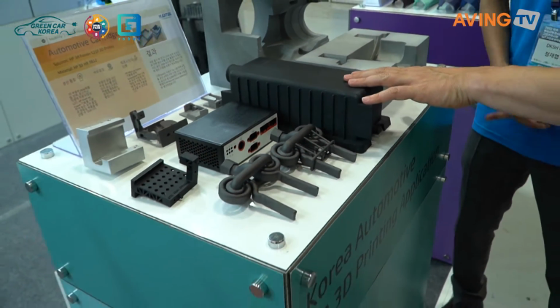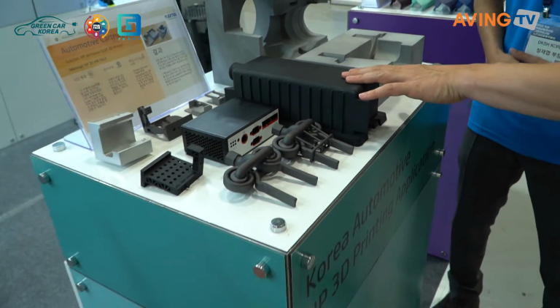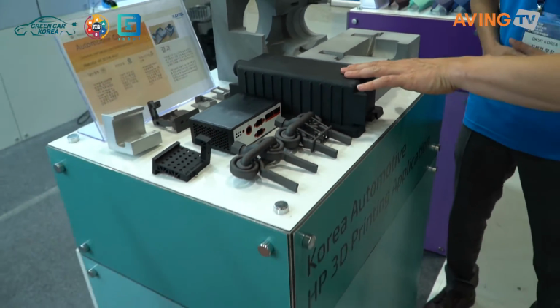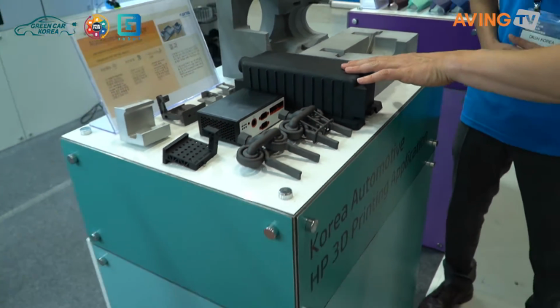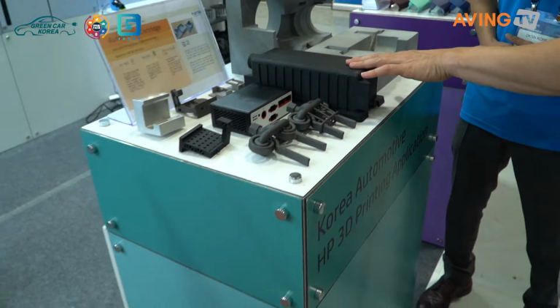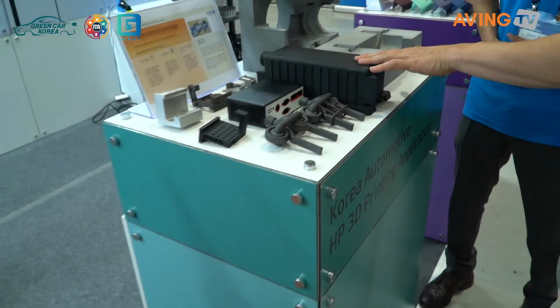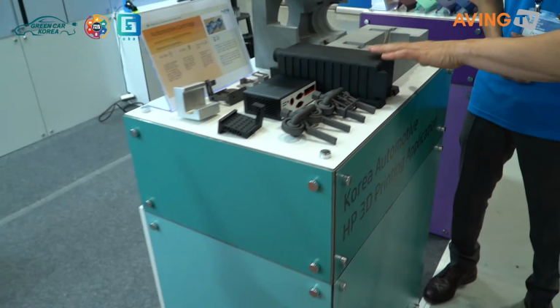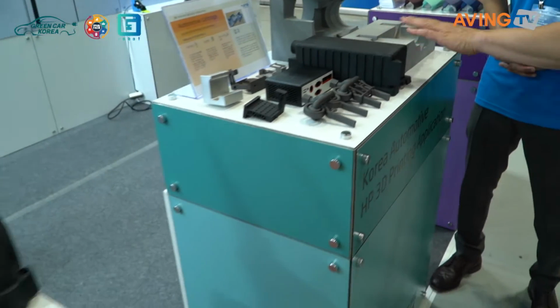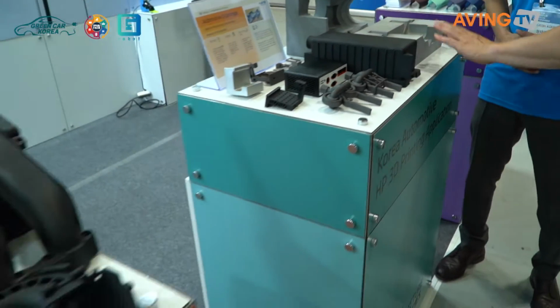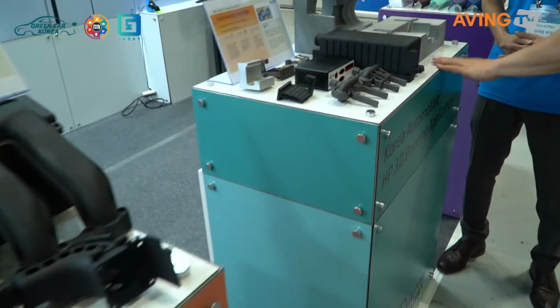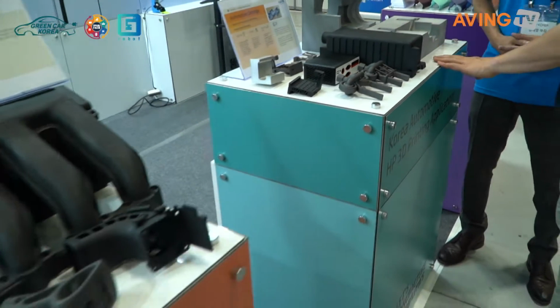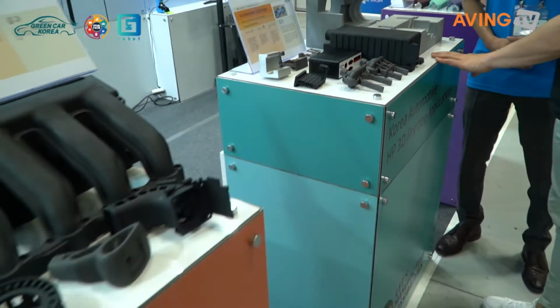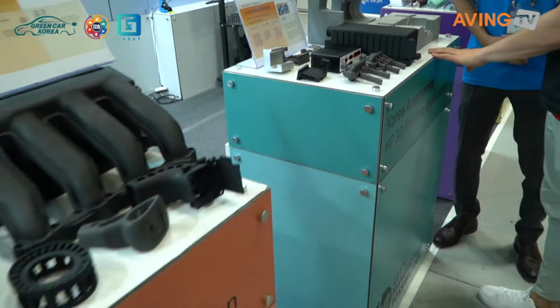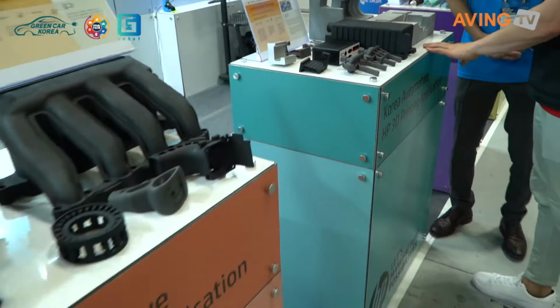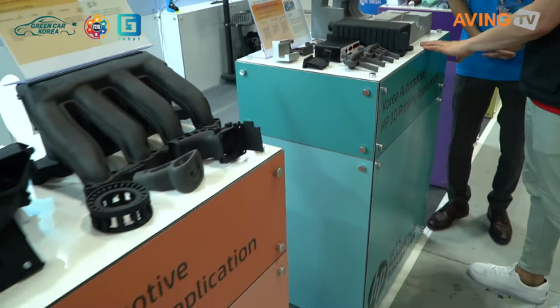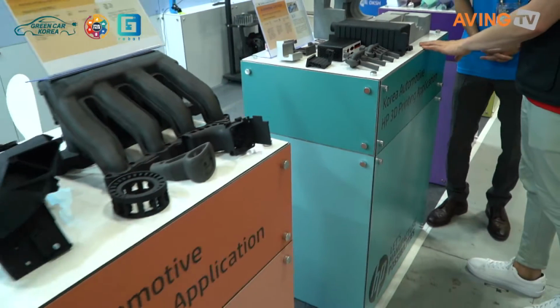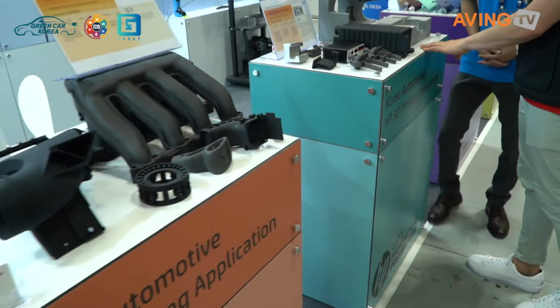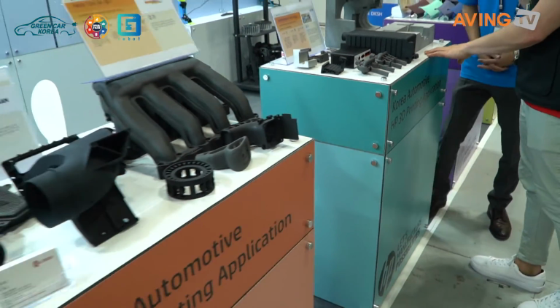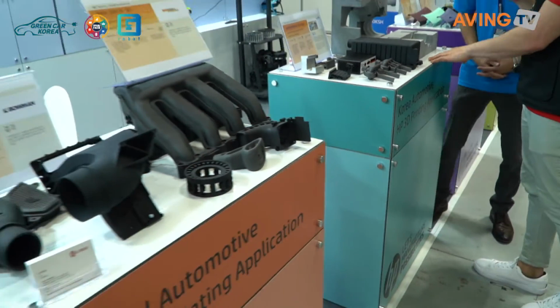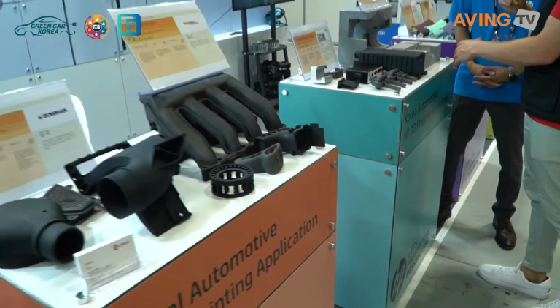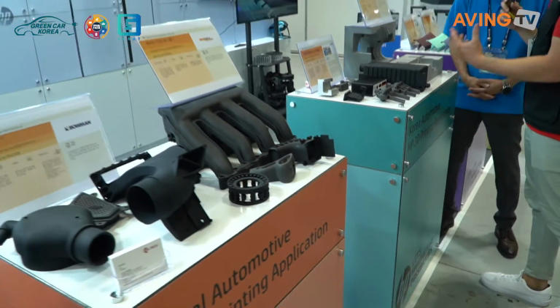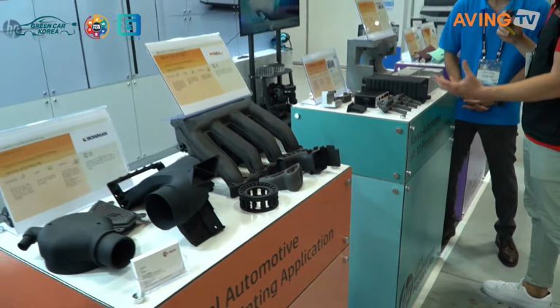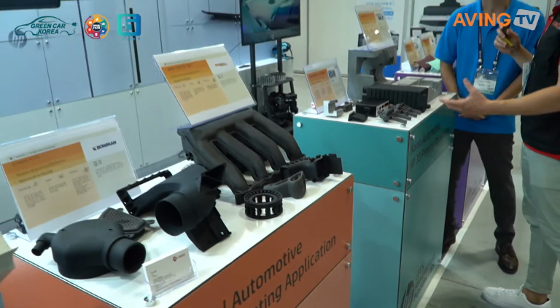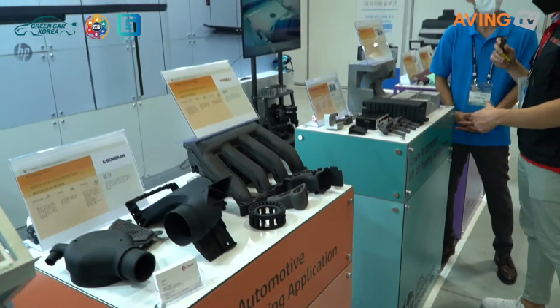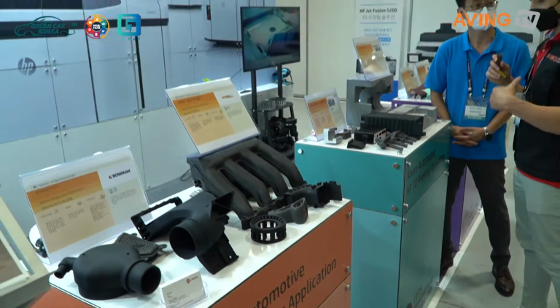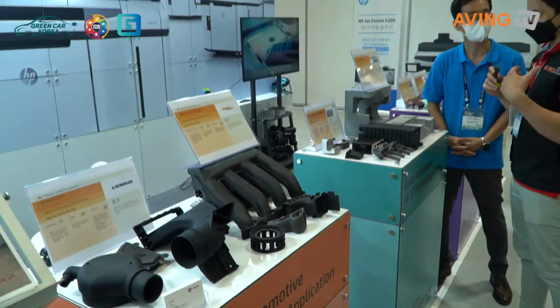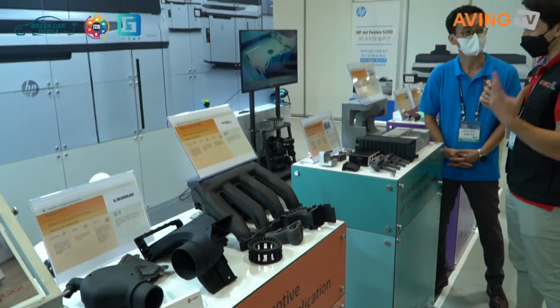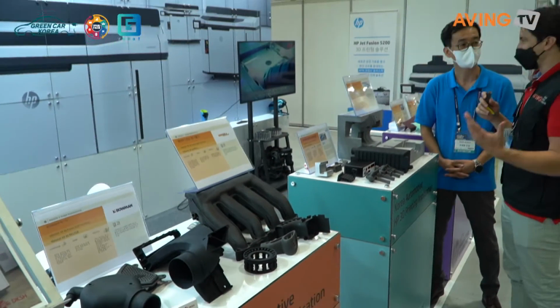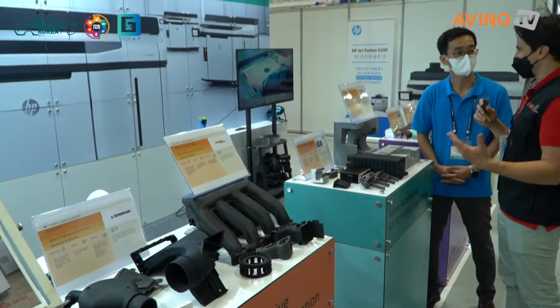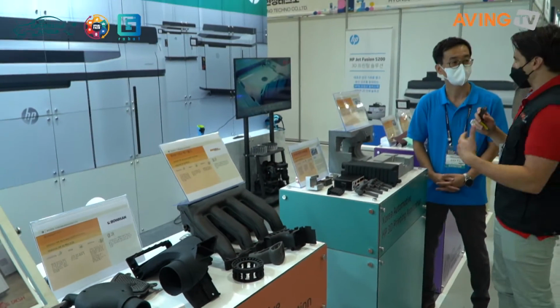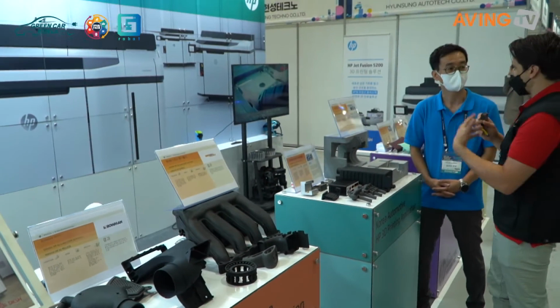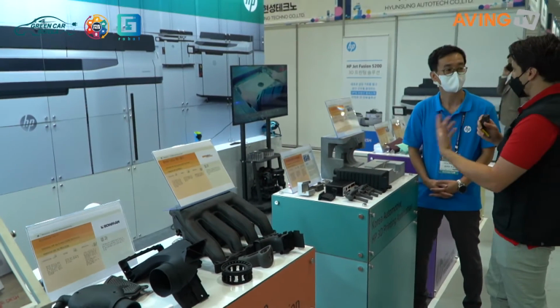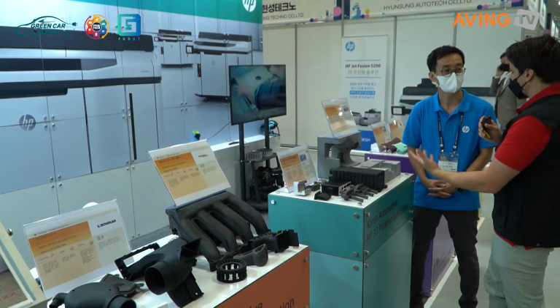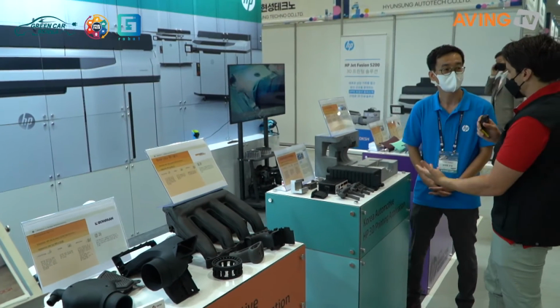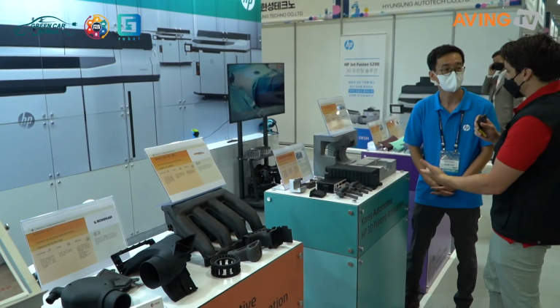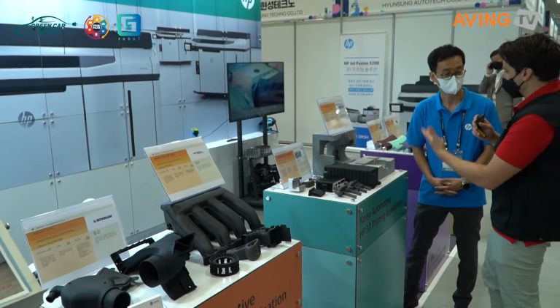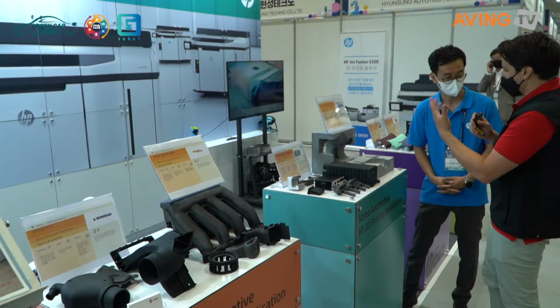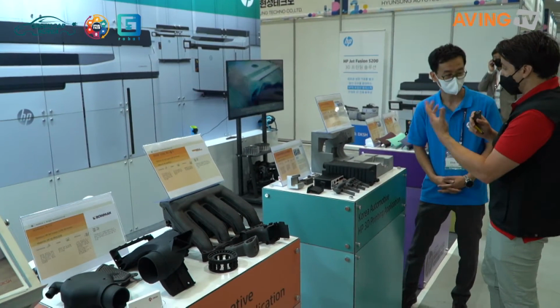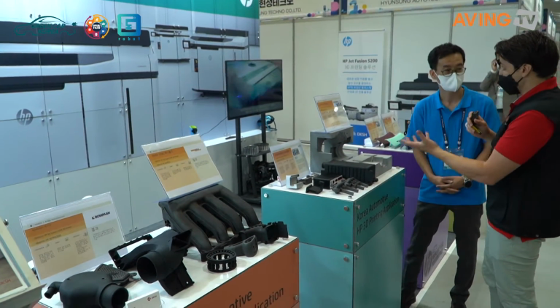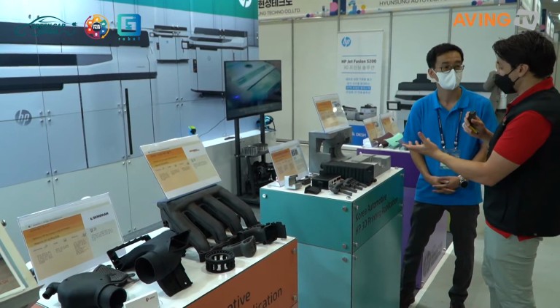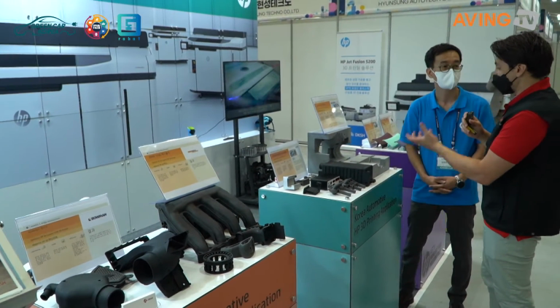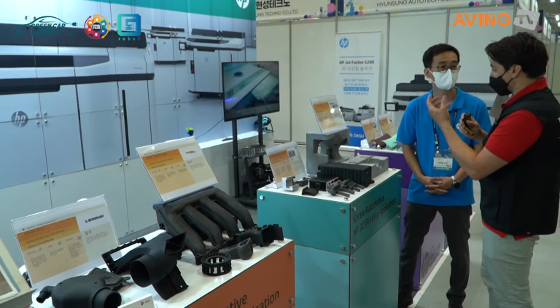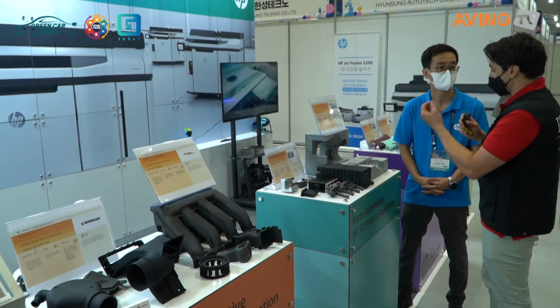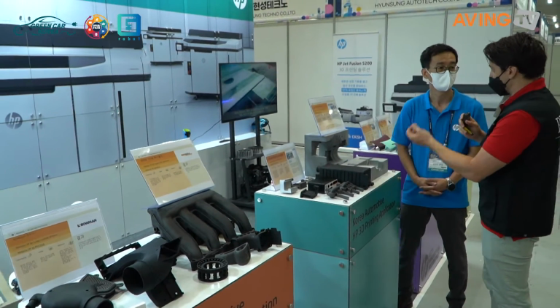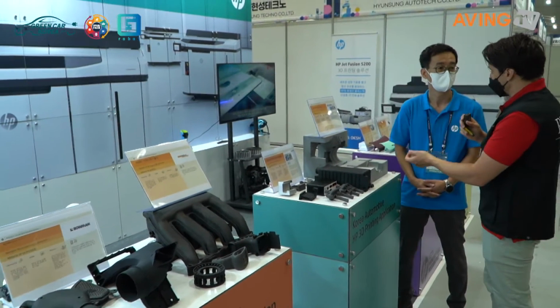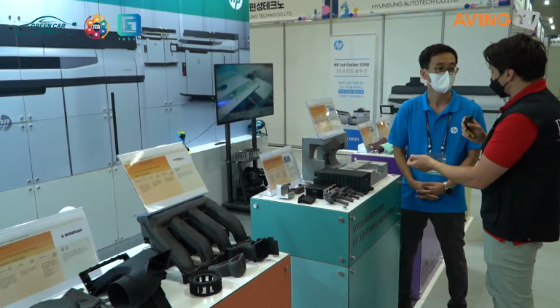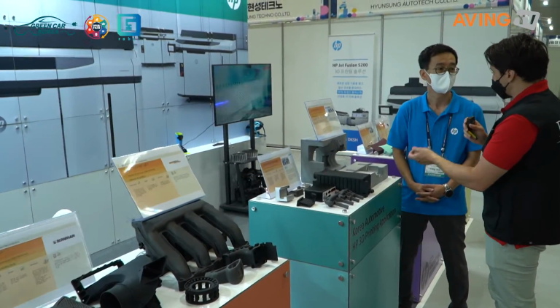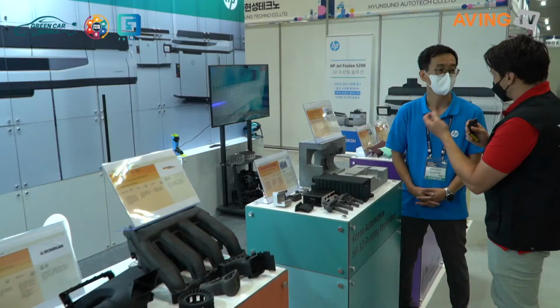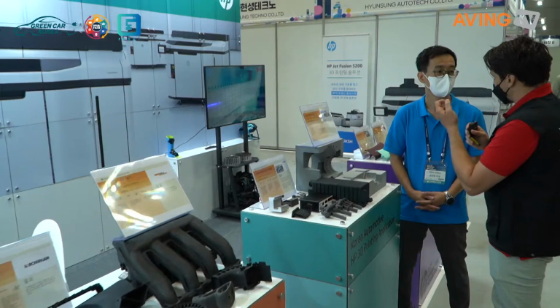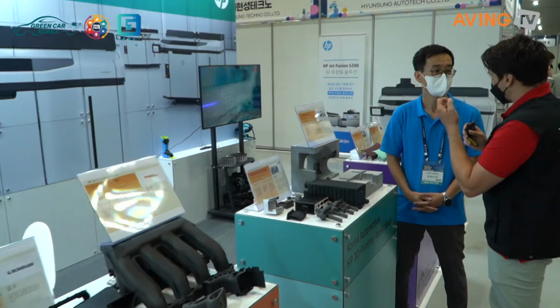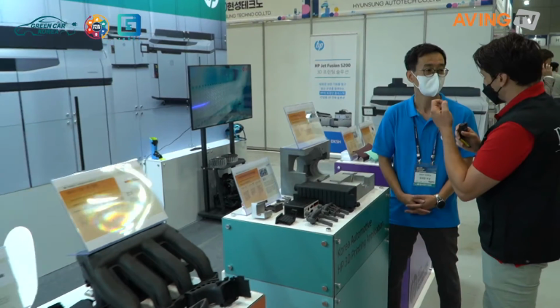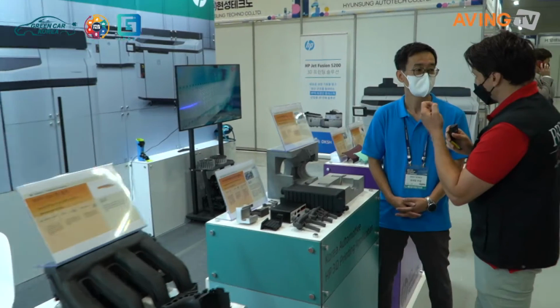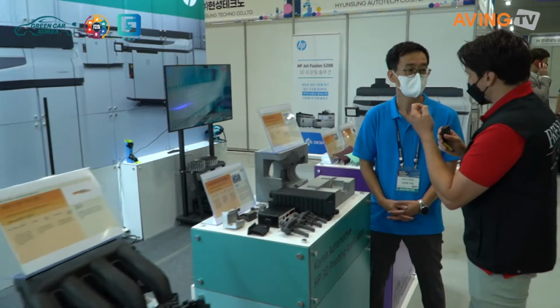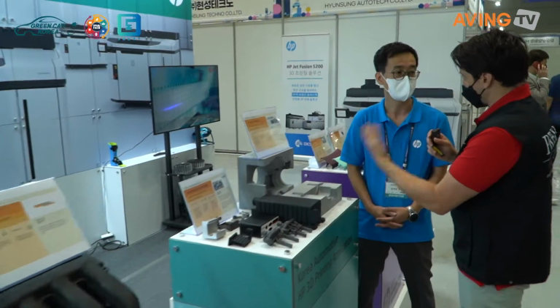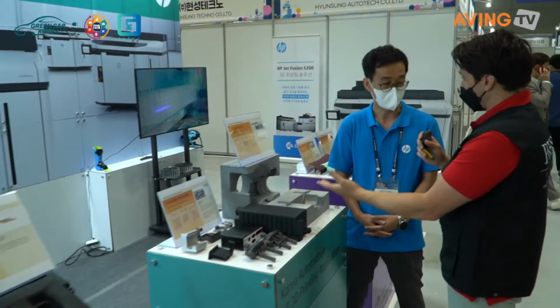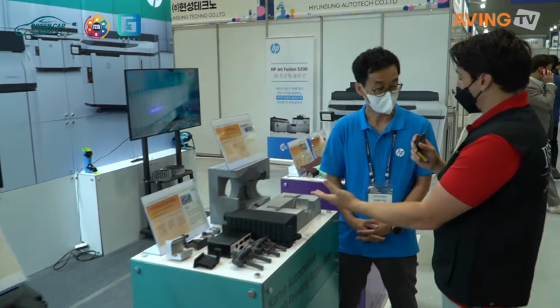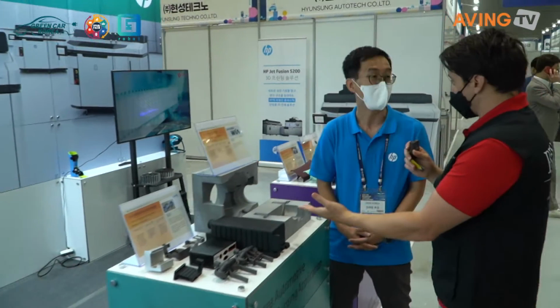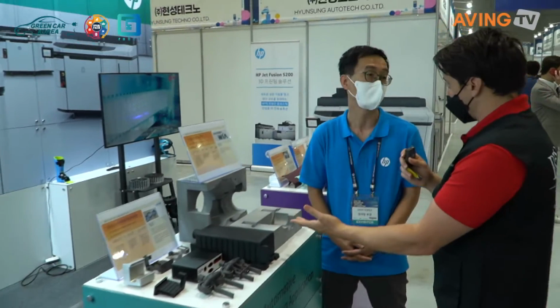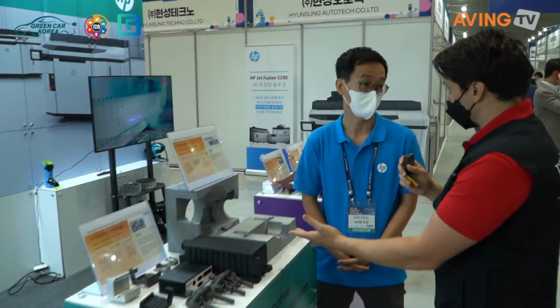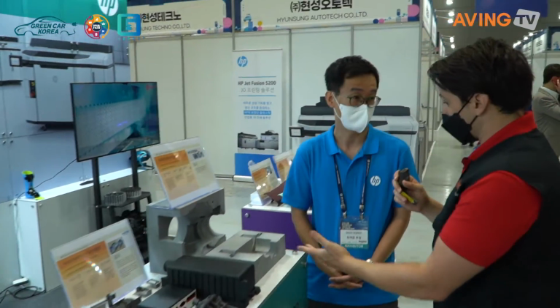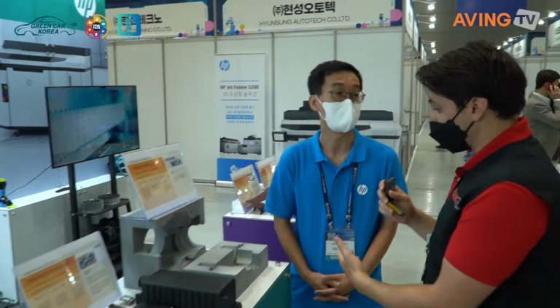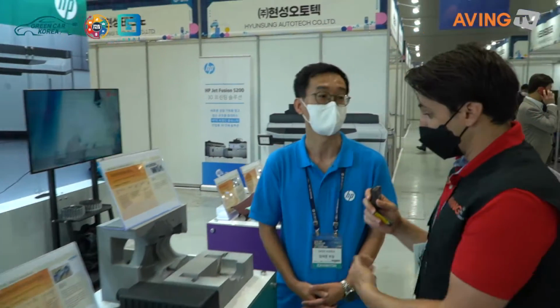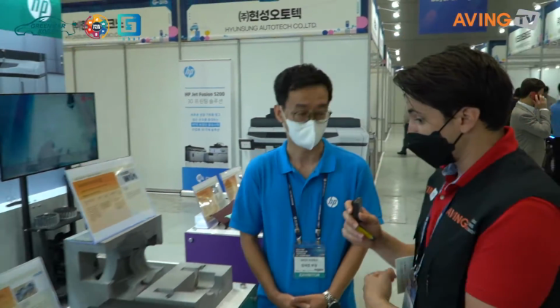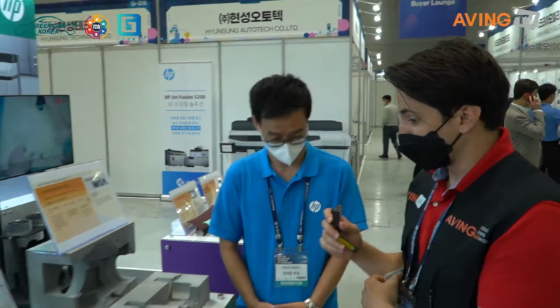Old 3D printing was basically about making prototypes to show people, like modeling, but these can actually be used in automobiles and manufacturing.